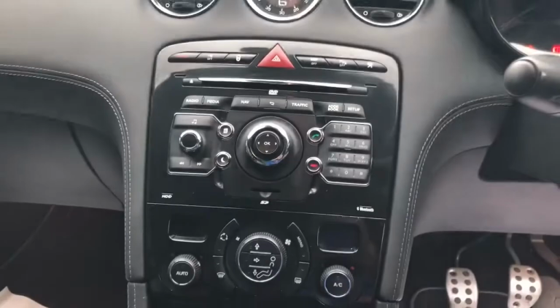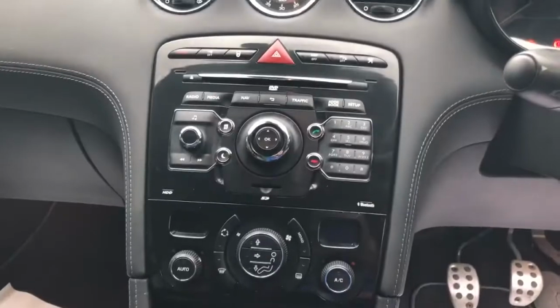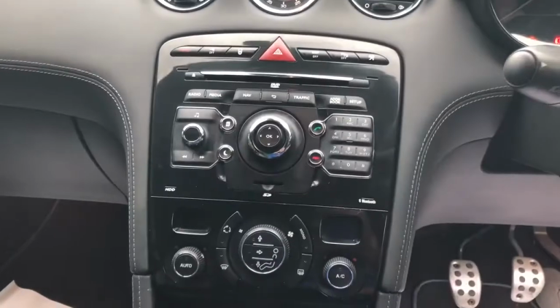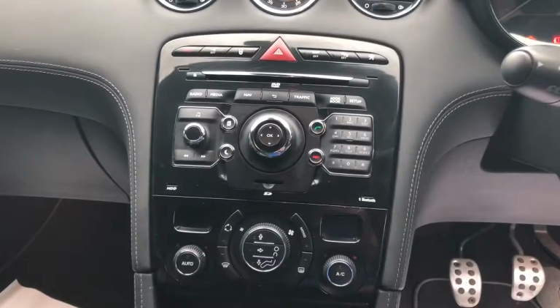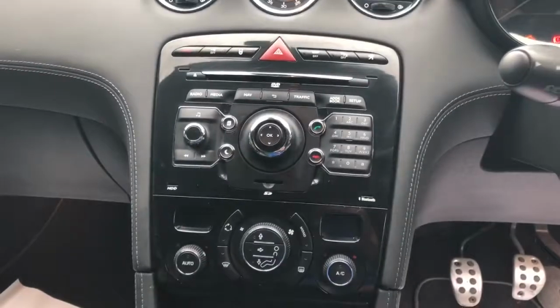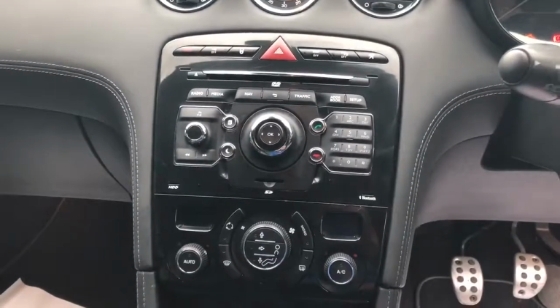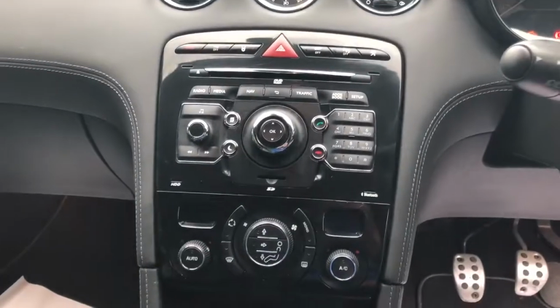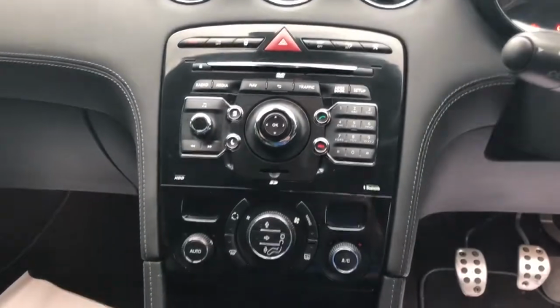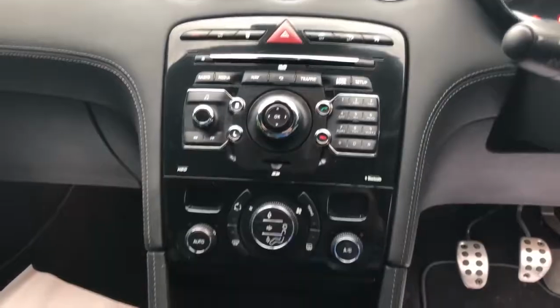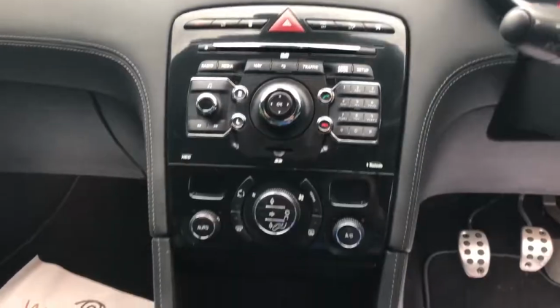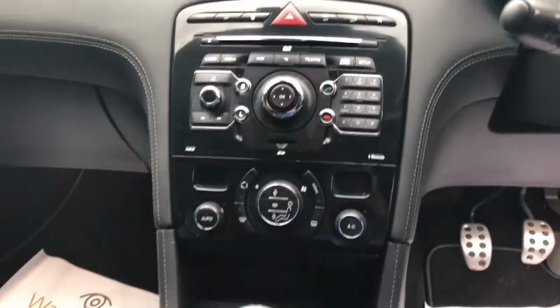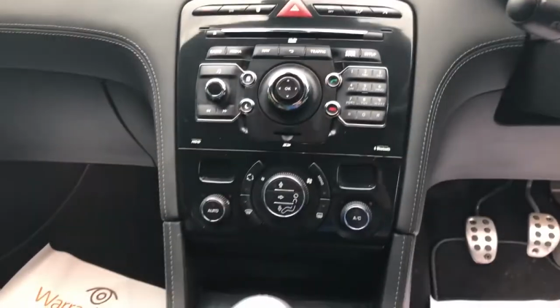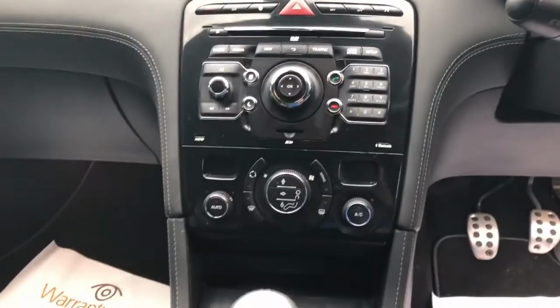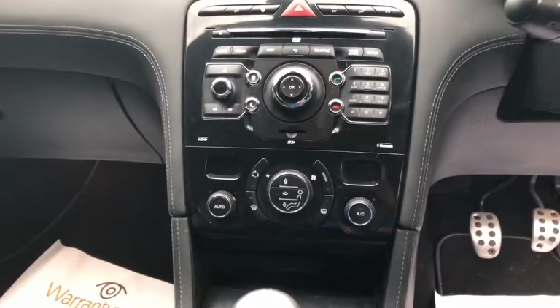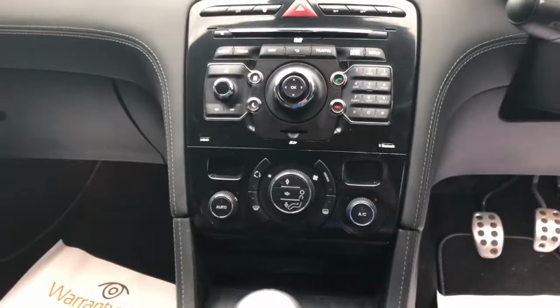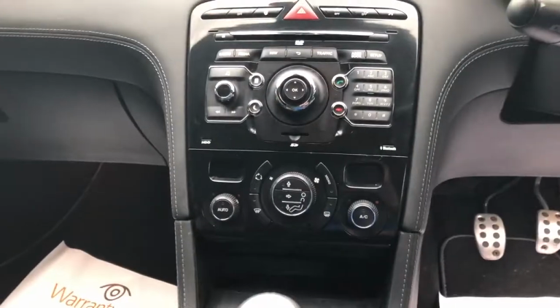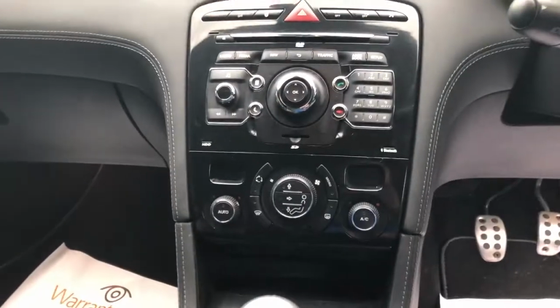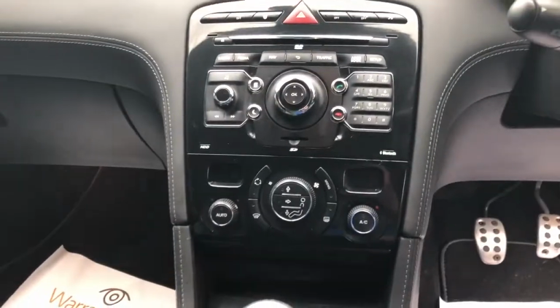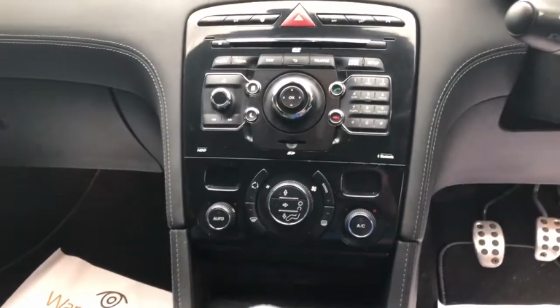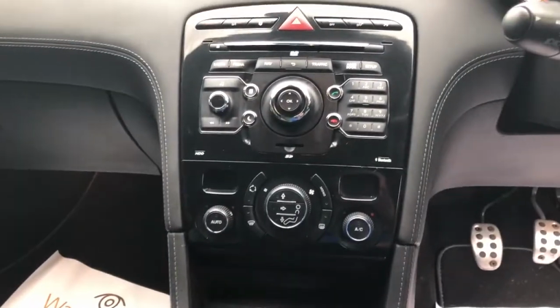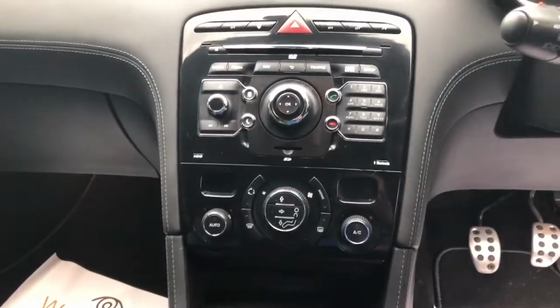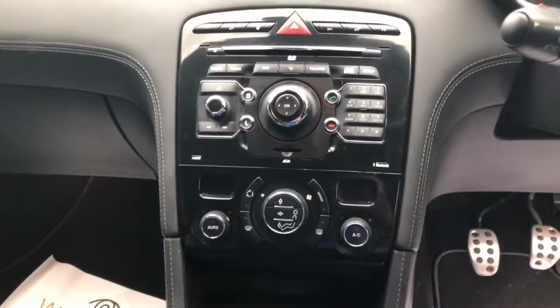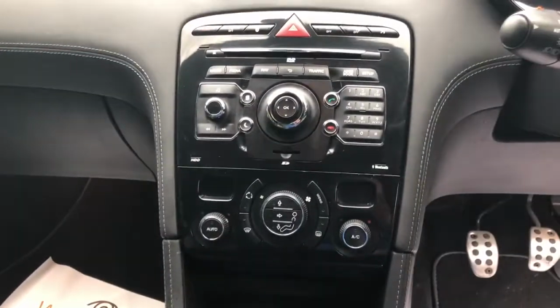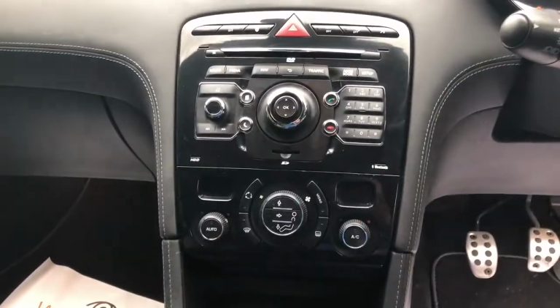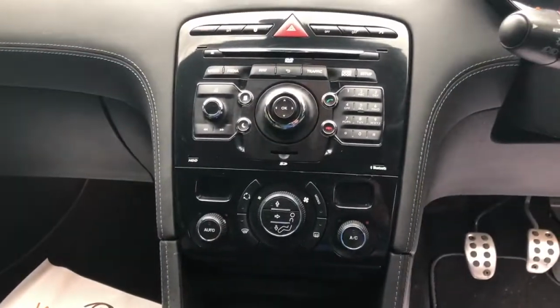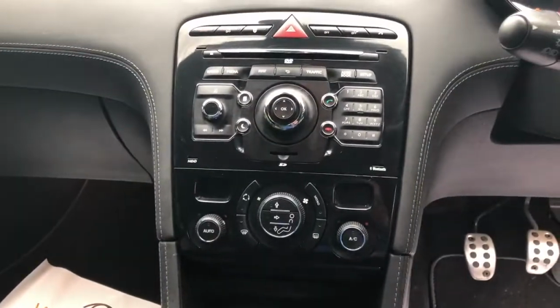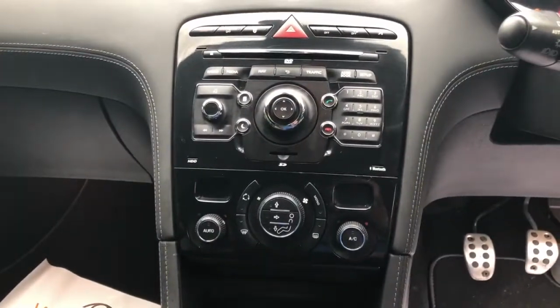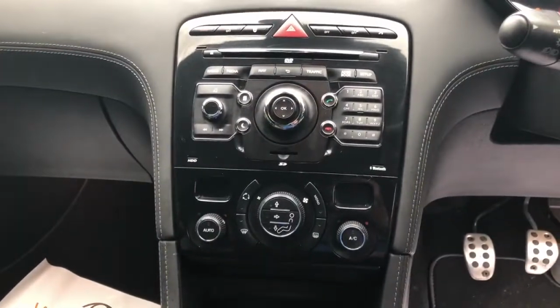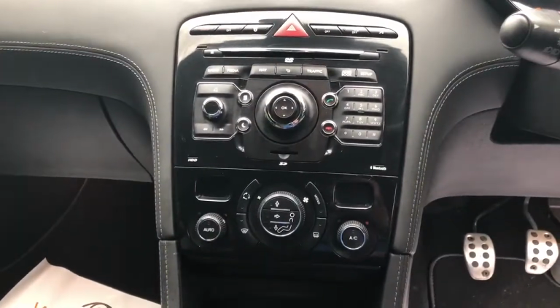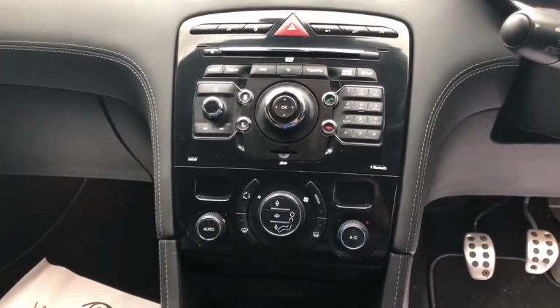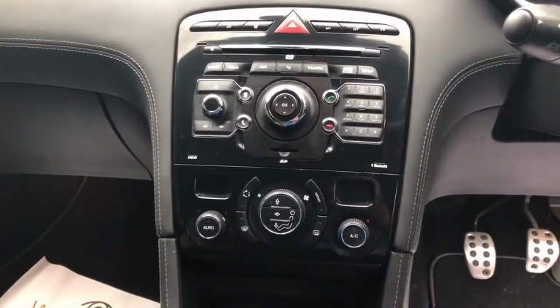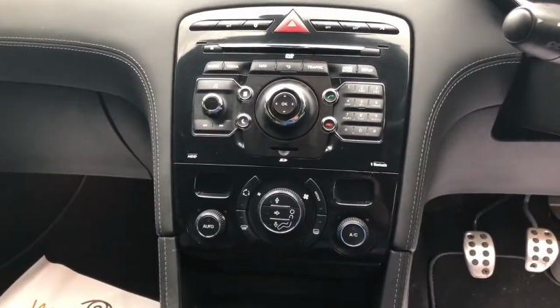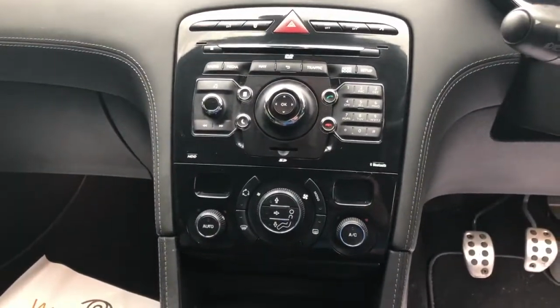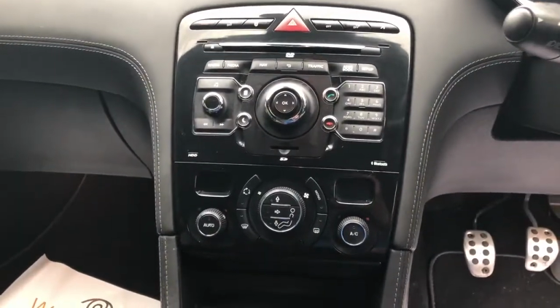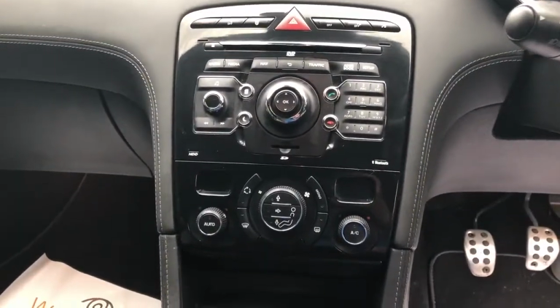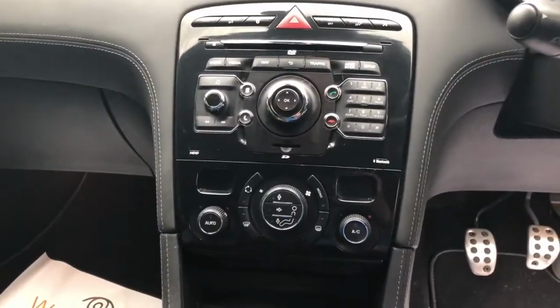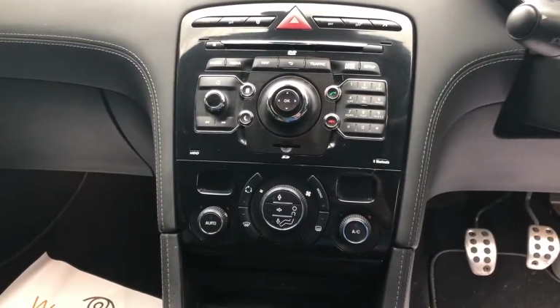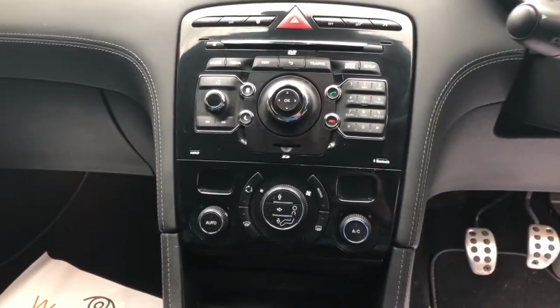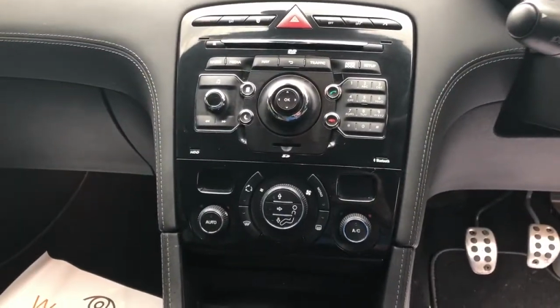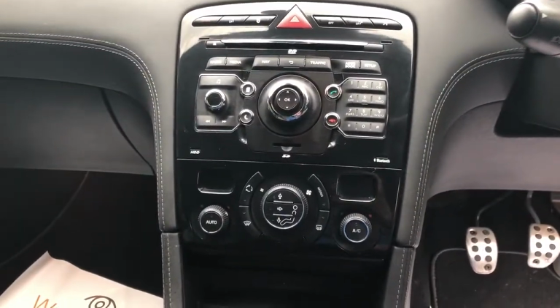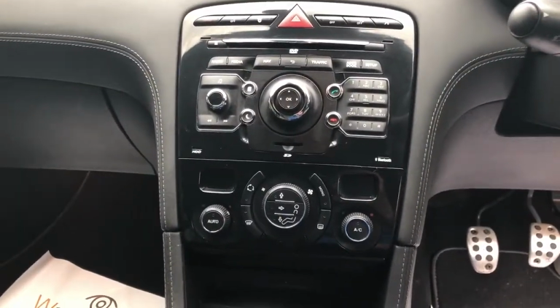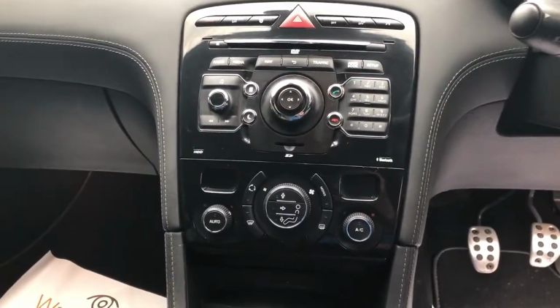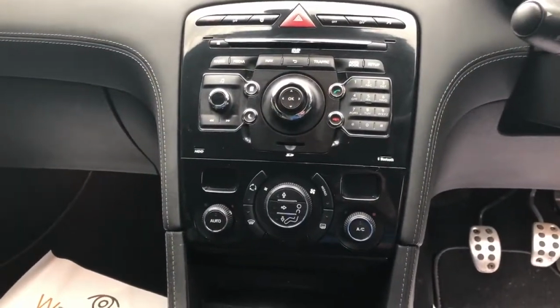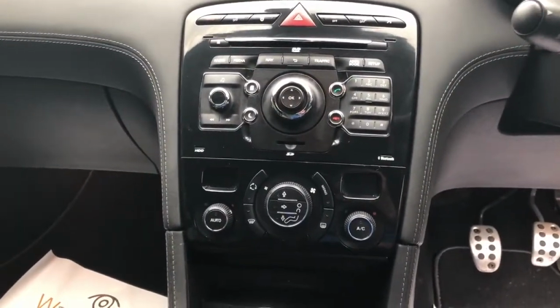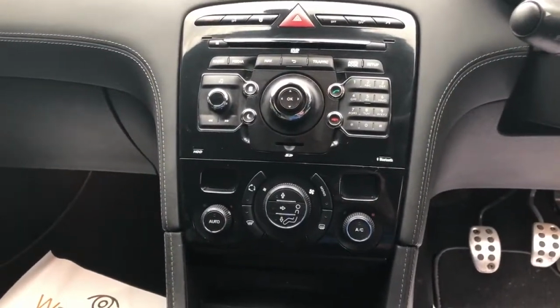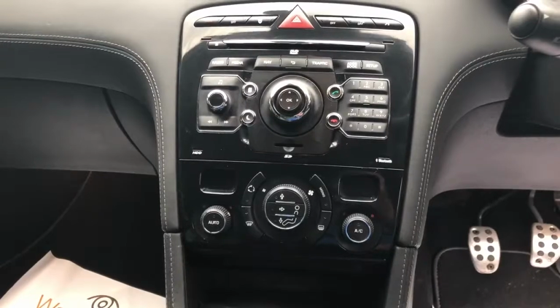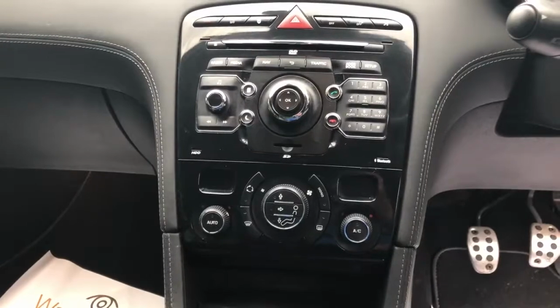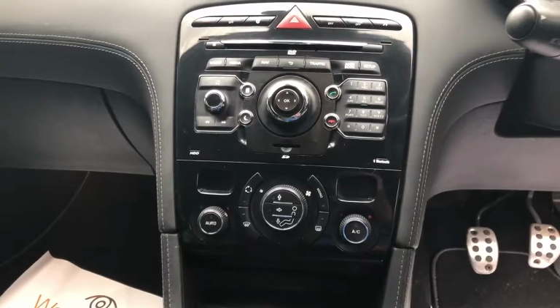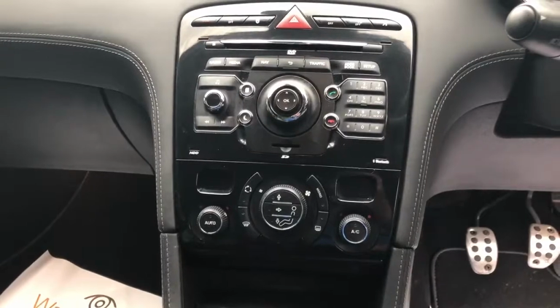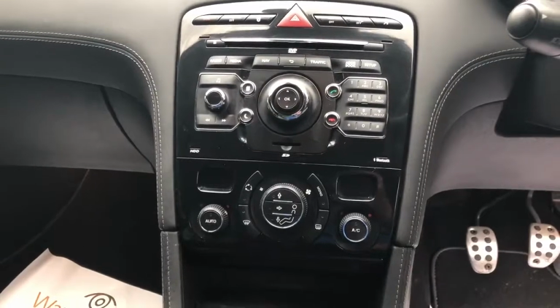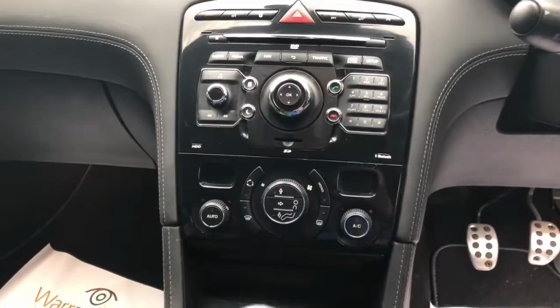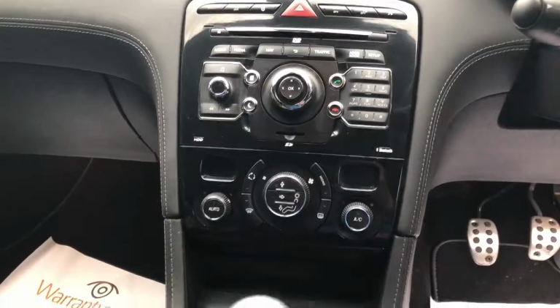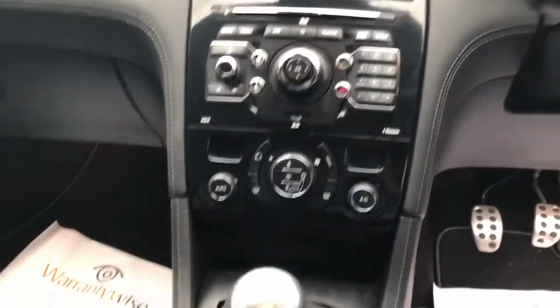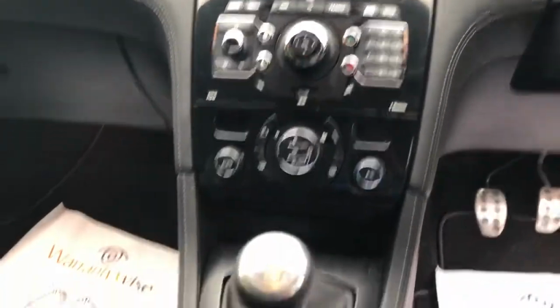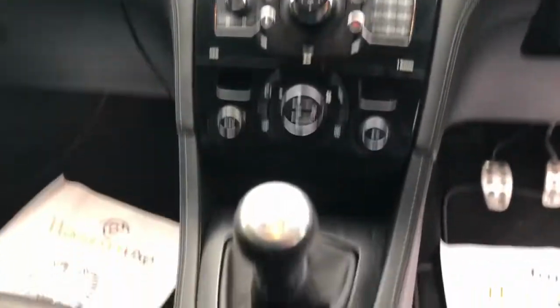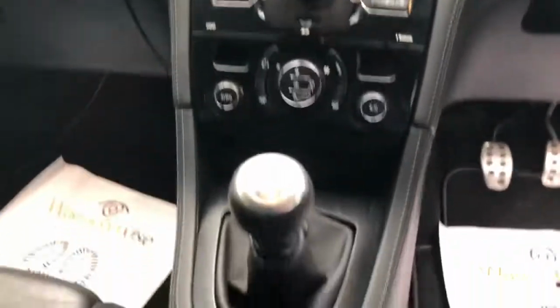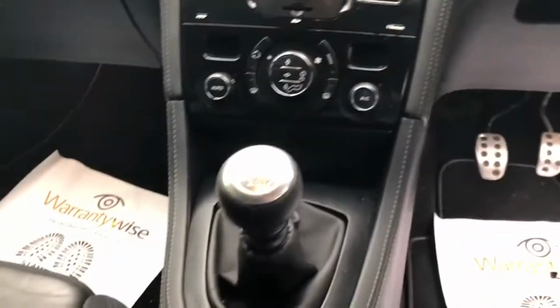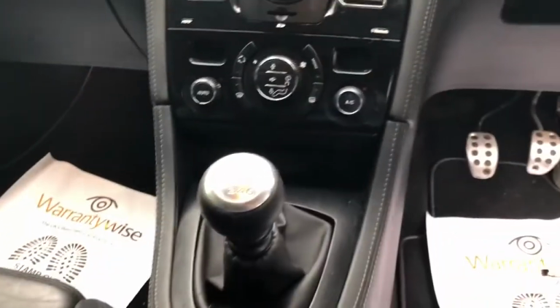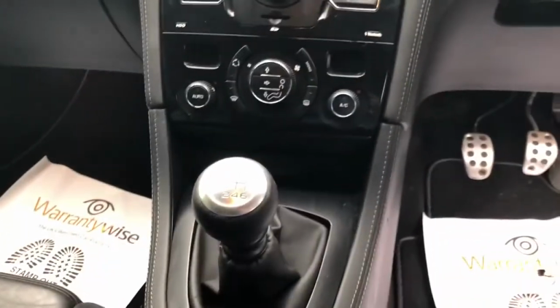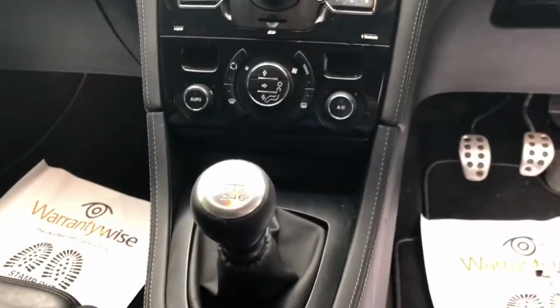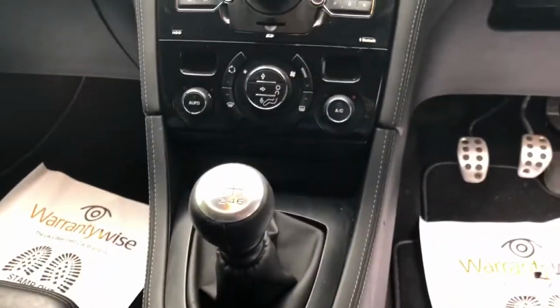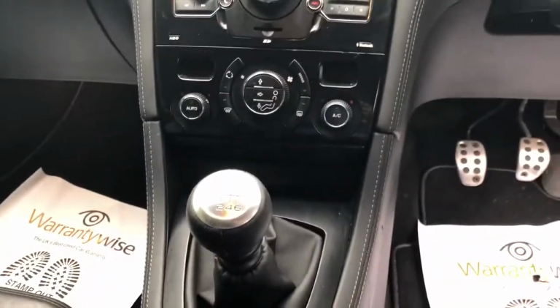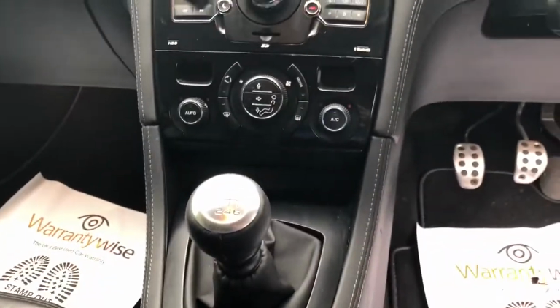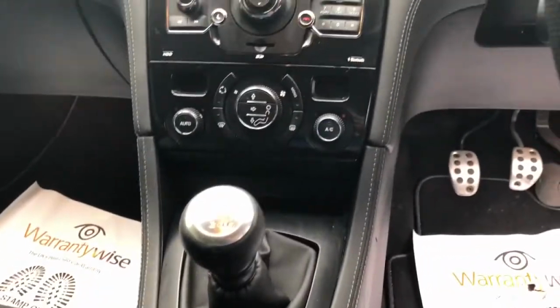Satellite navigation option, climate control, CD, DVD player, 6 speed manual.